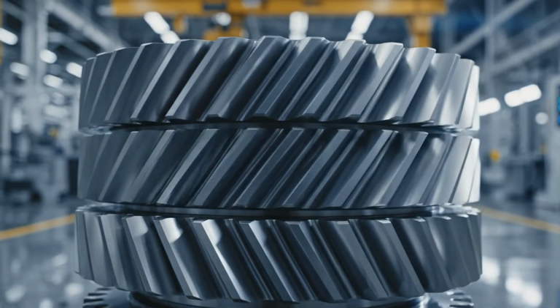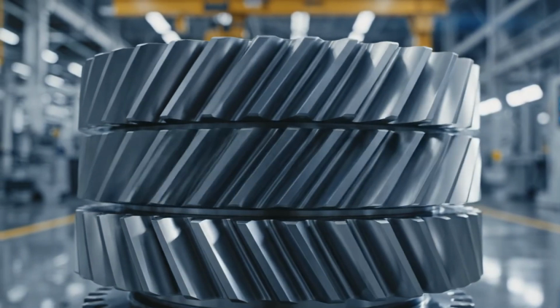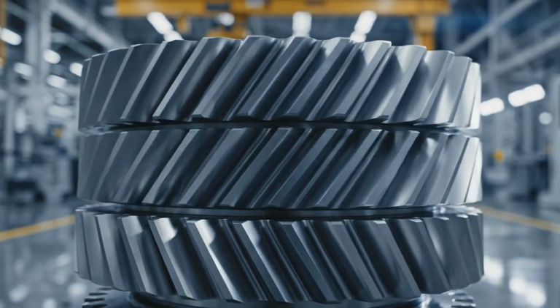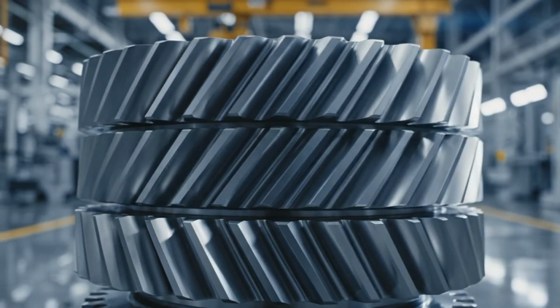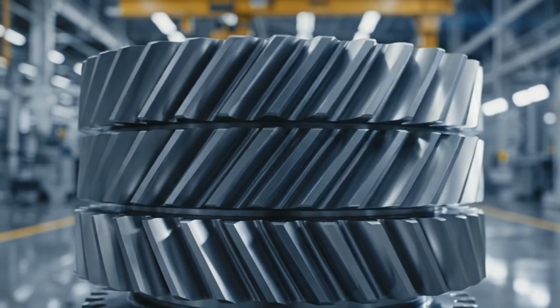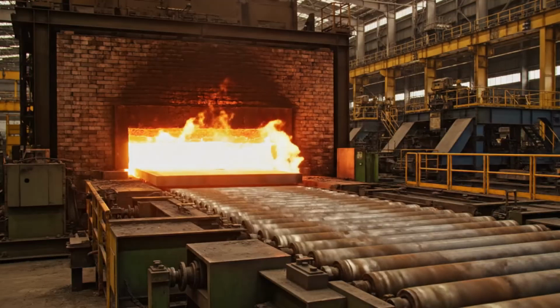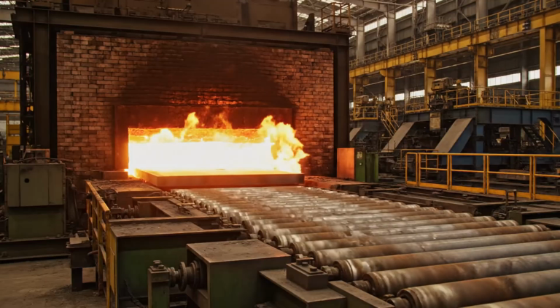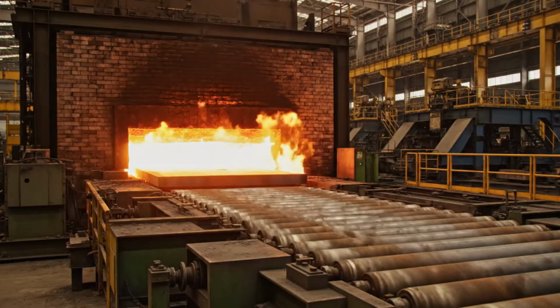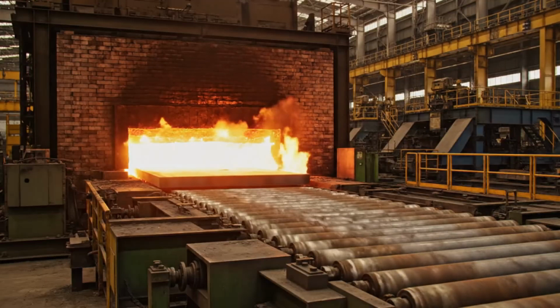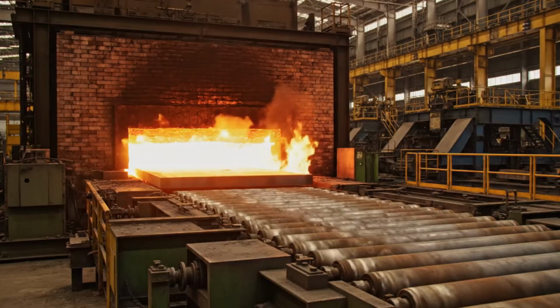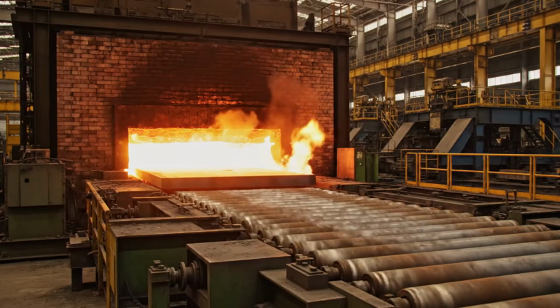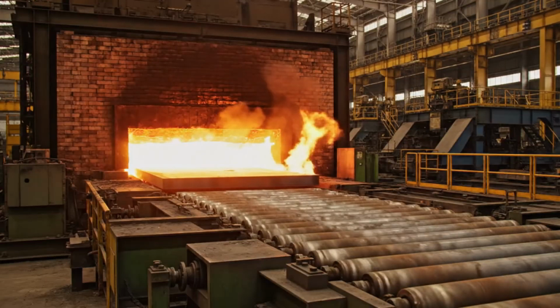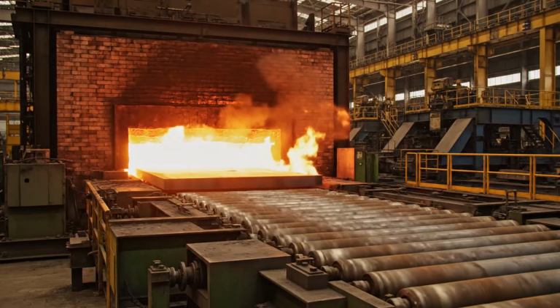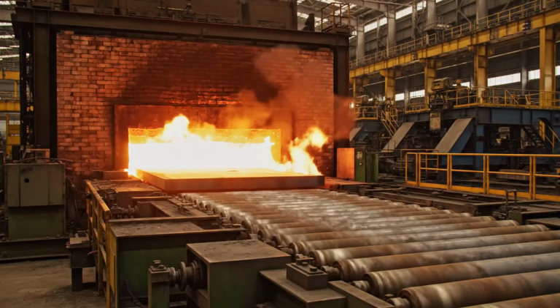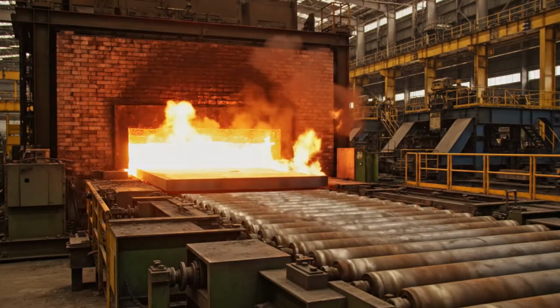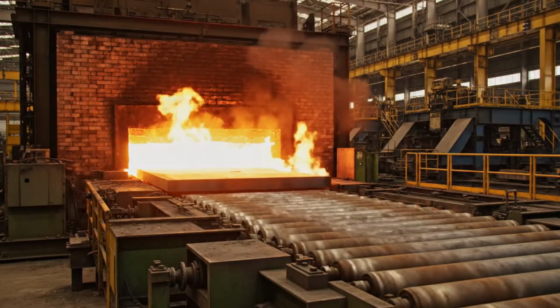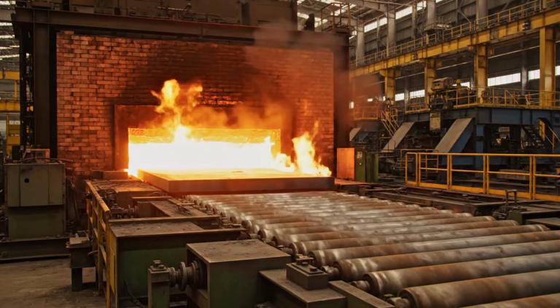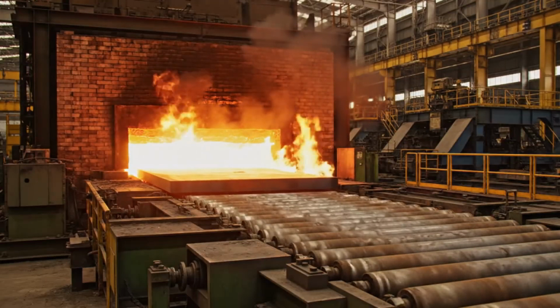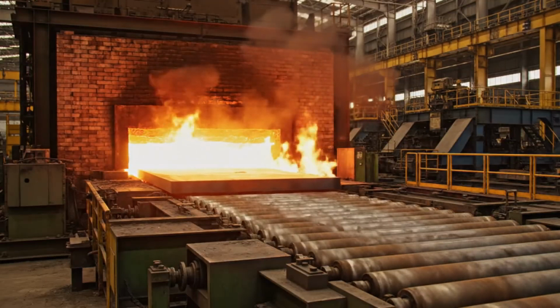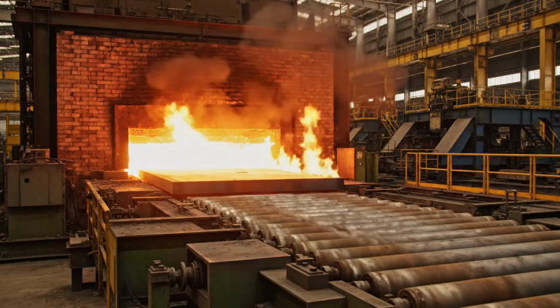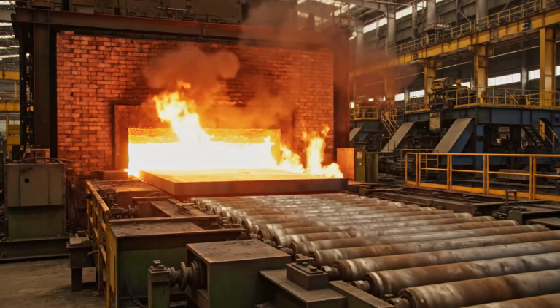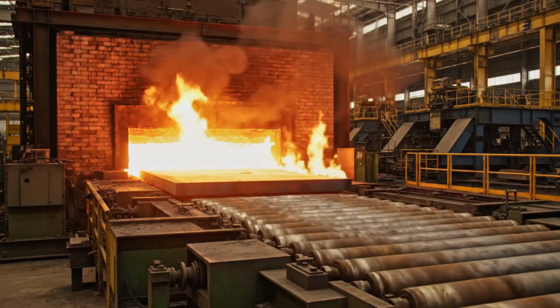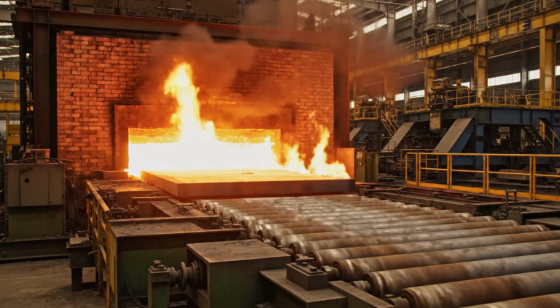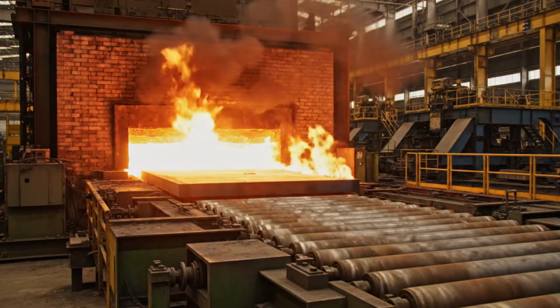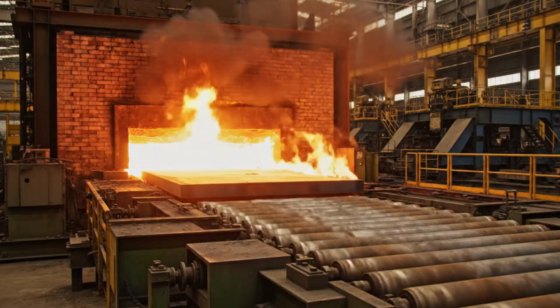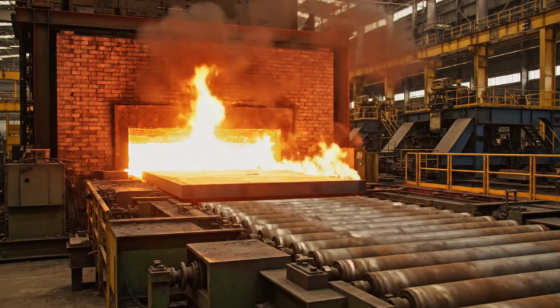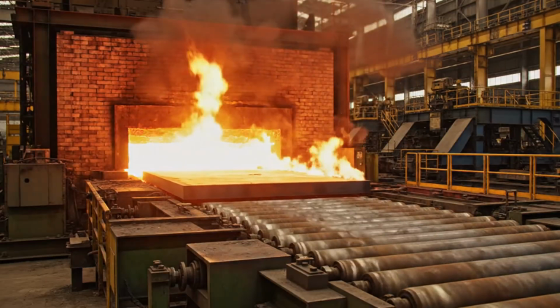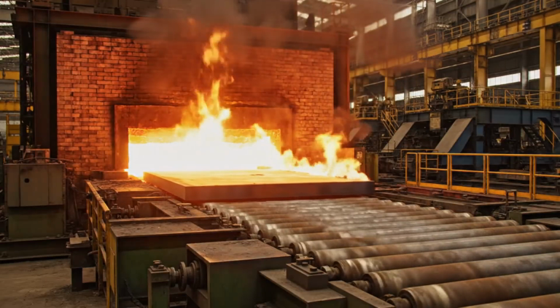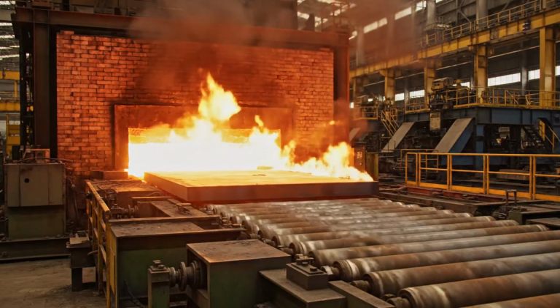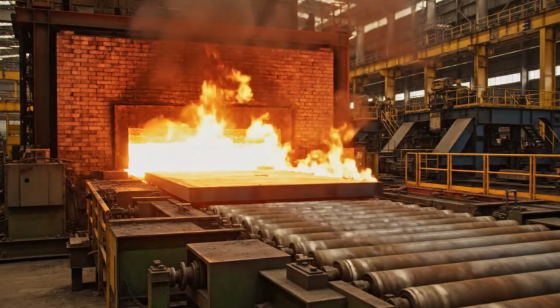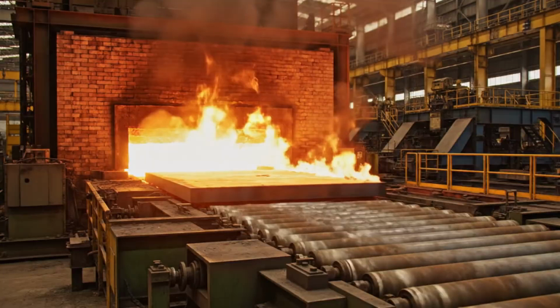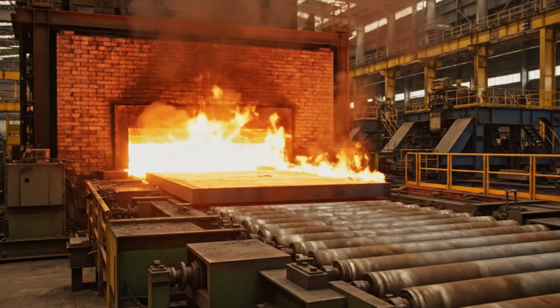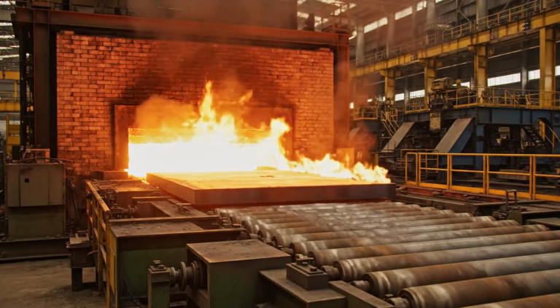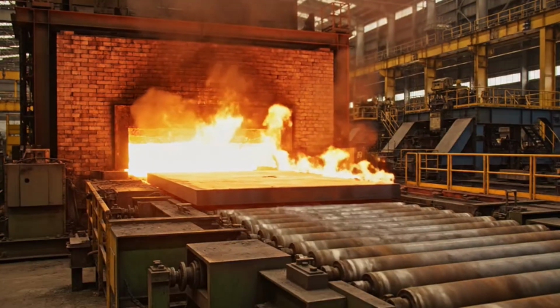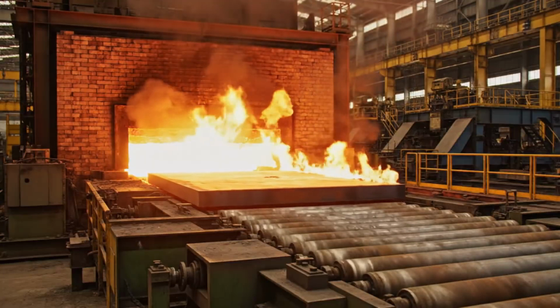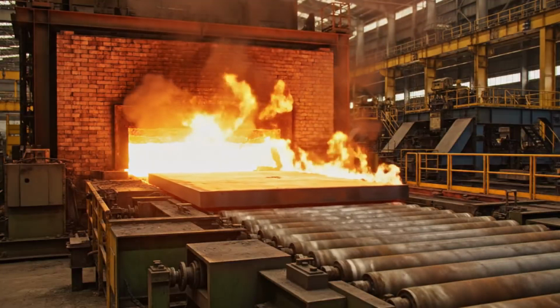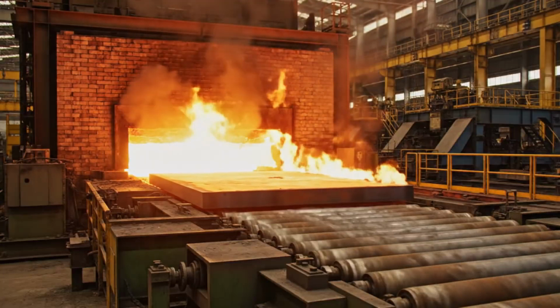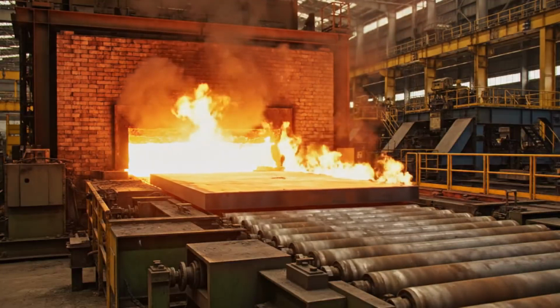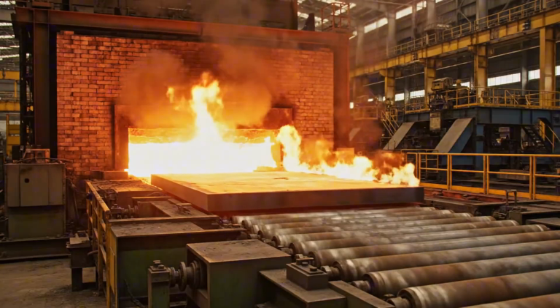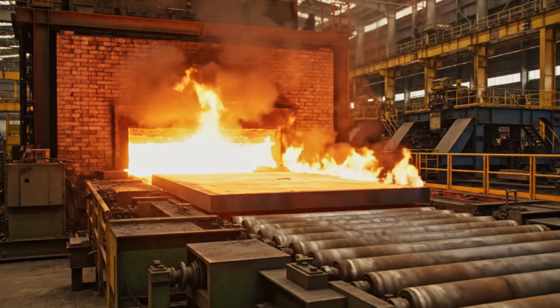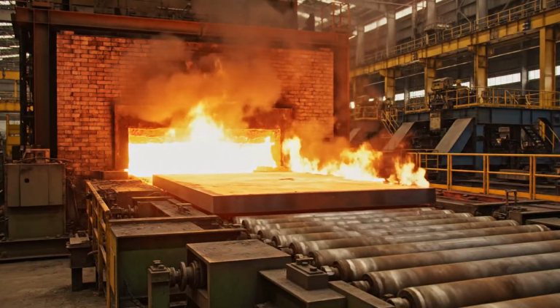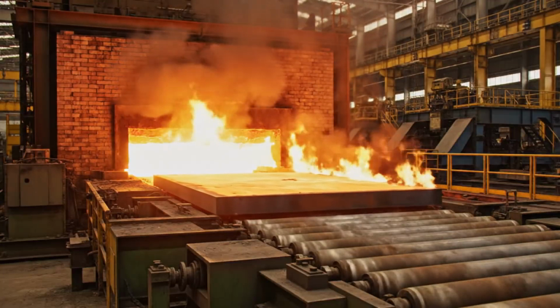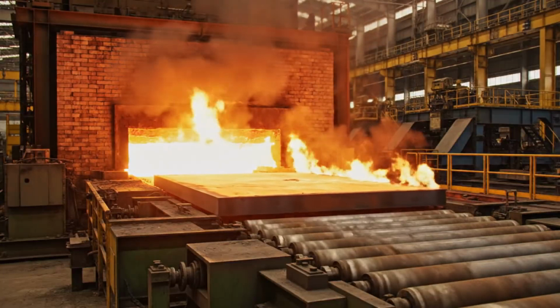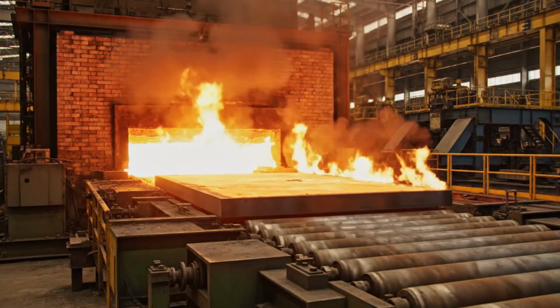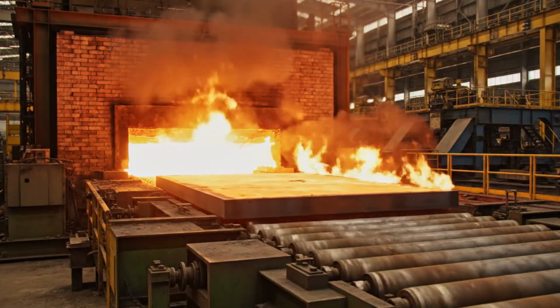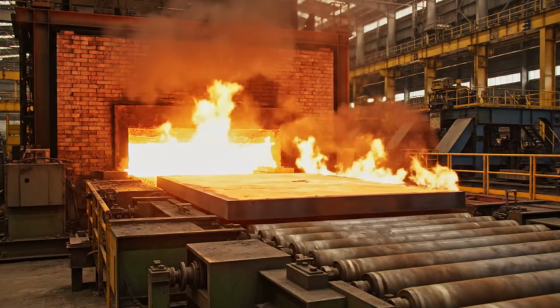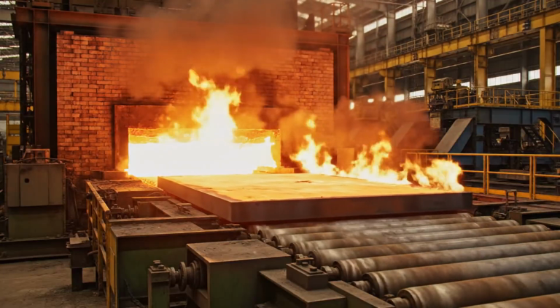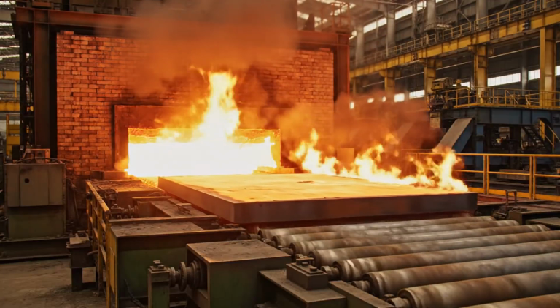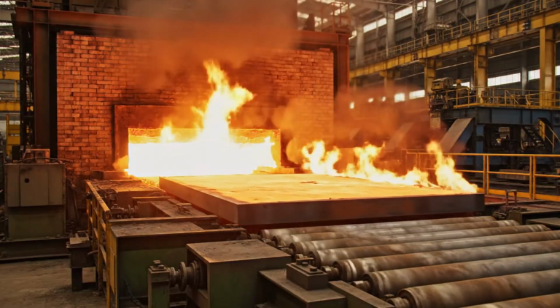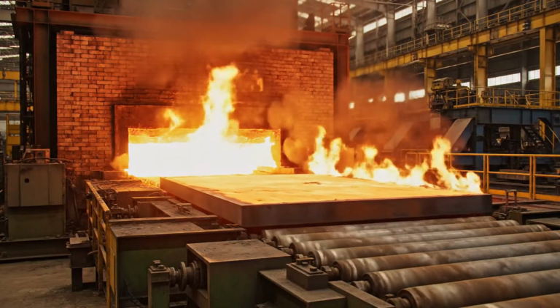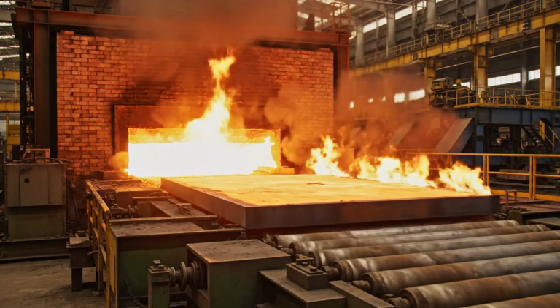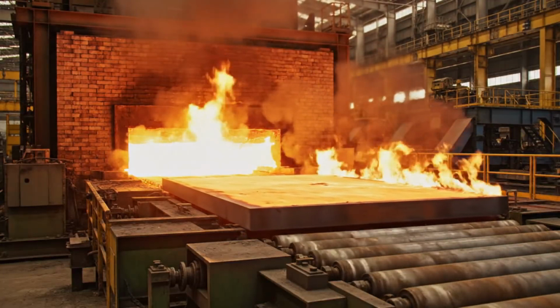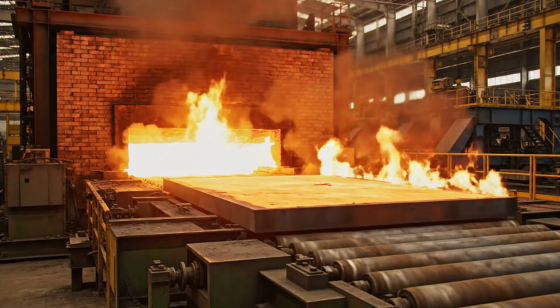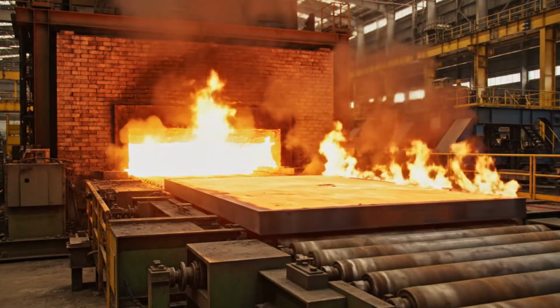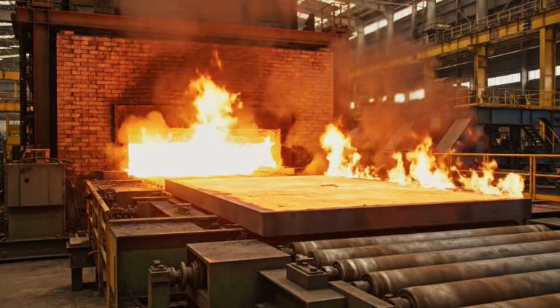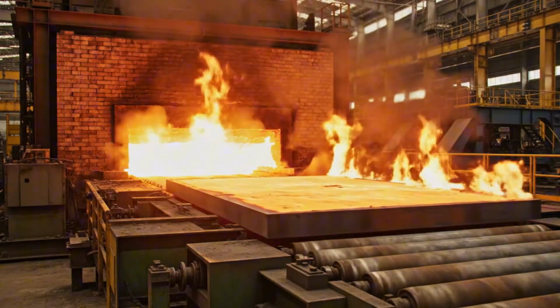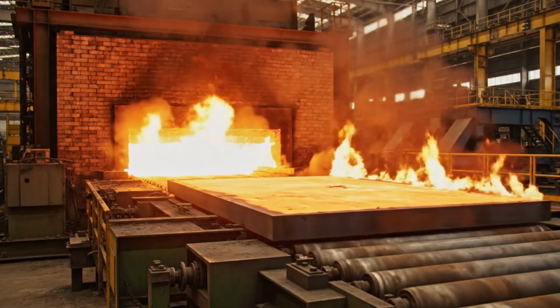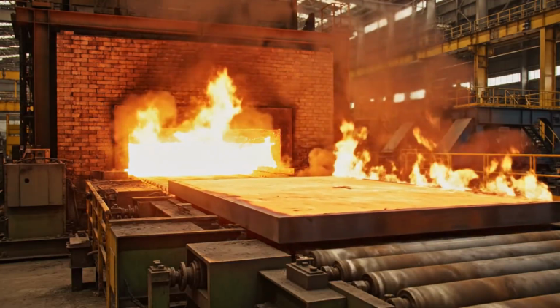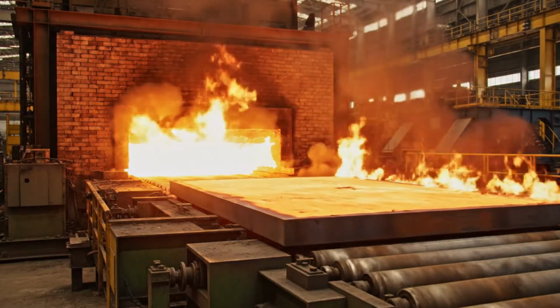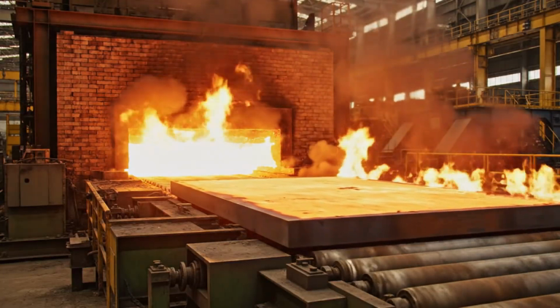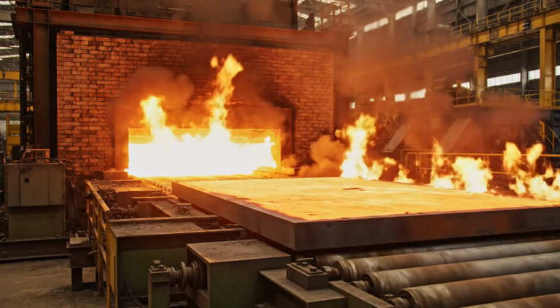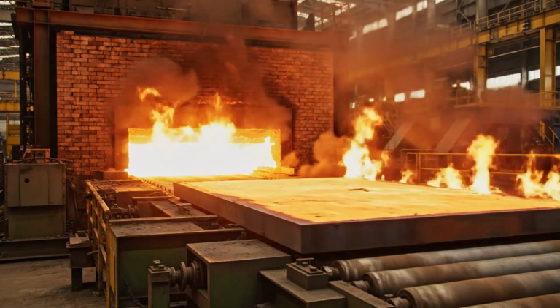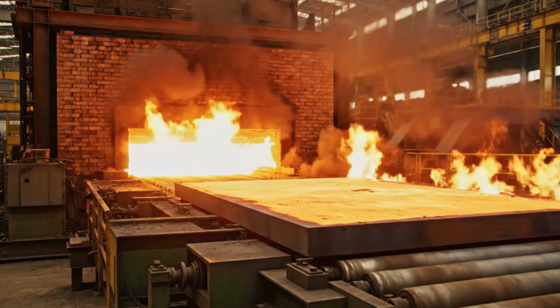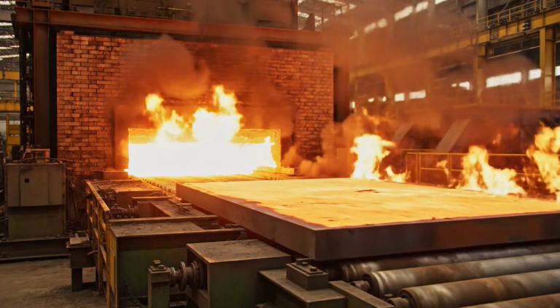From initial concept to its final form, every process is engineered for unparalleled quality.